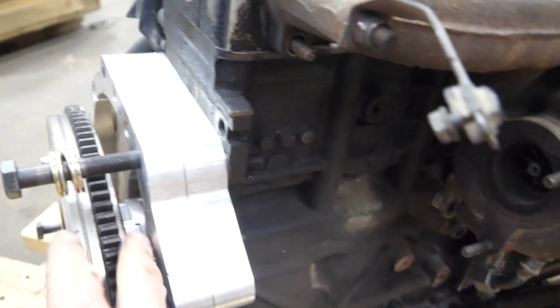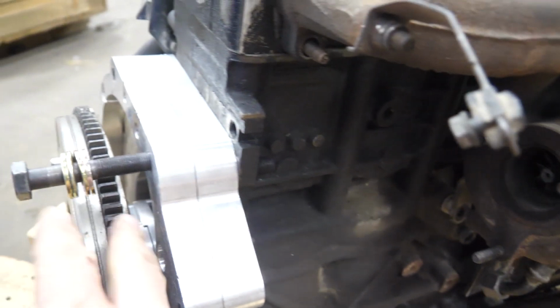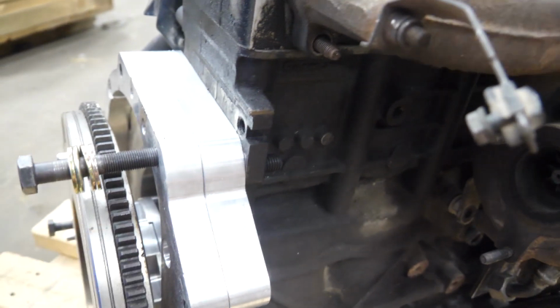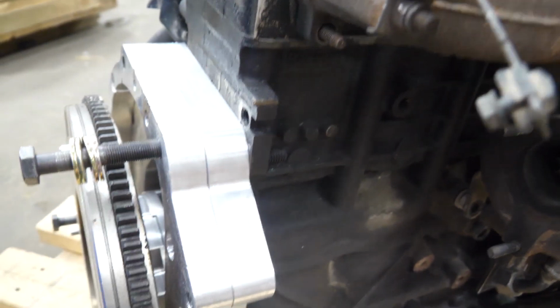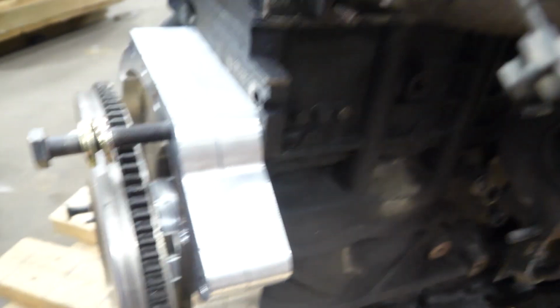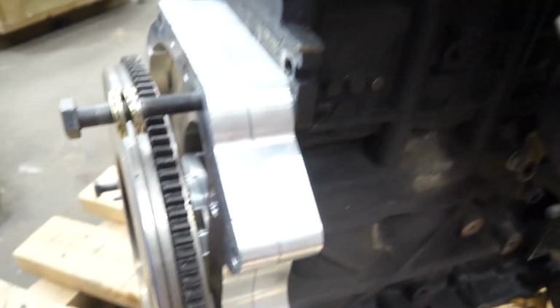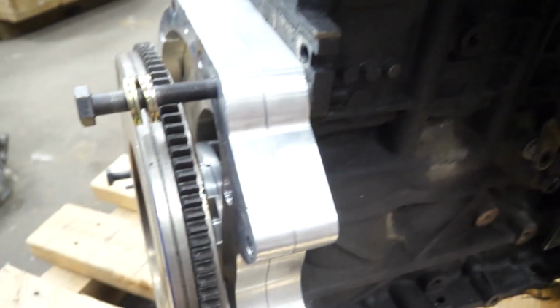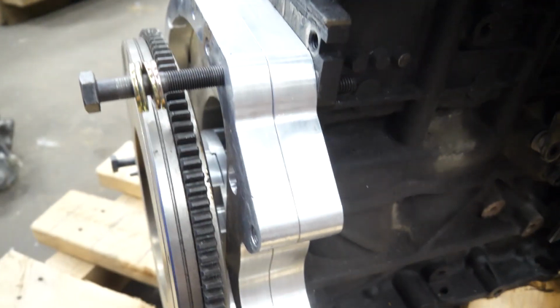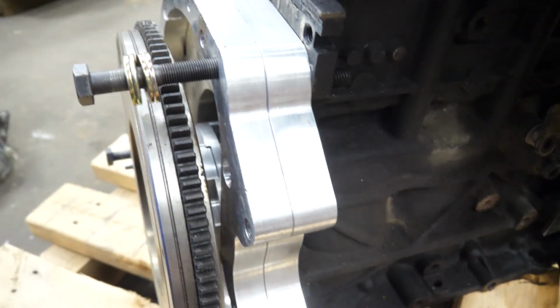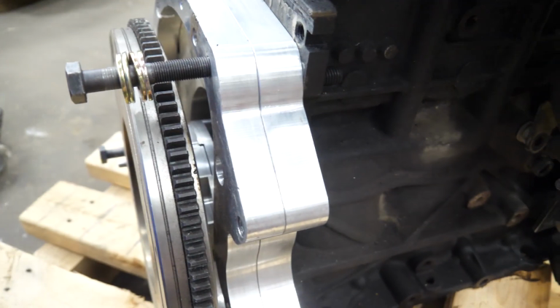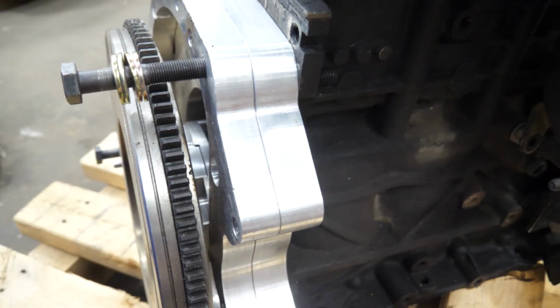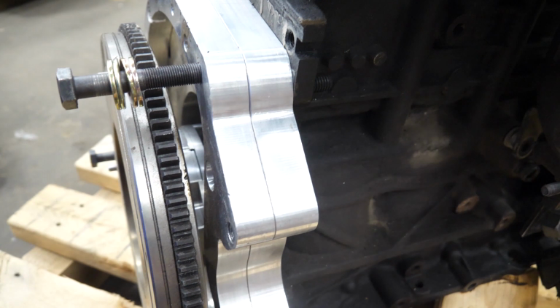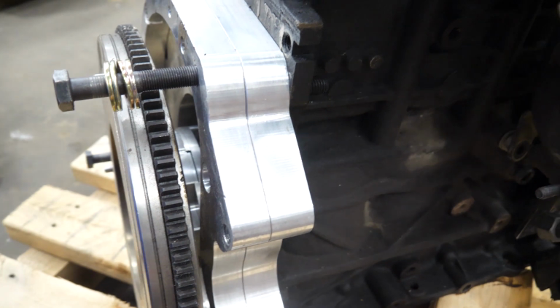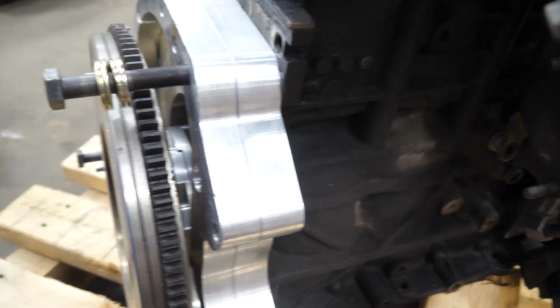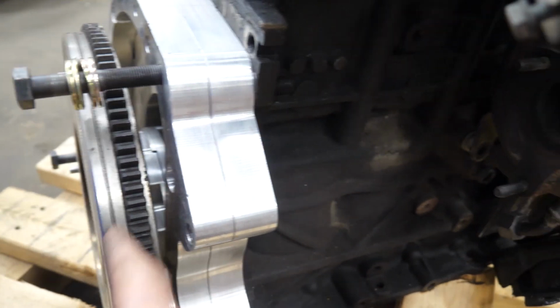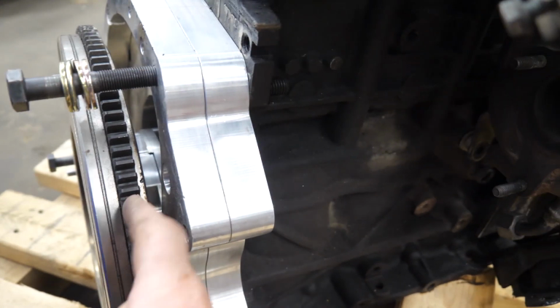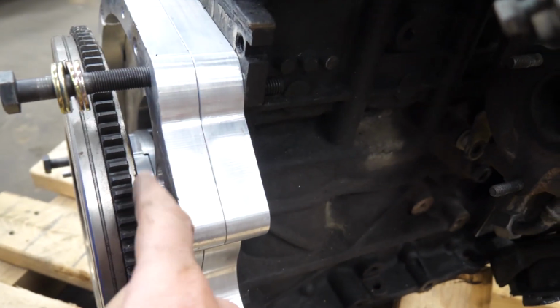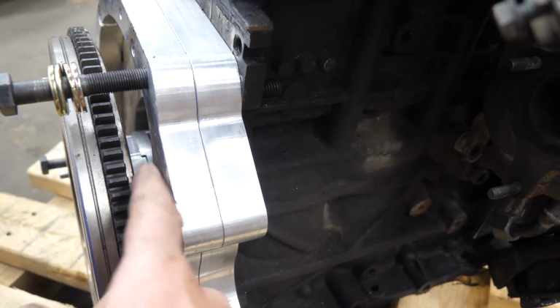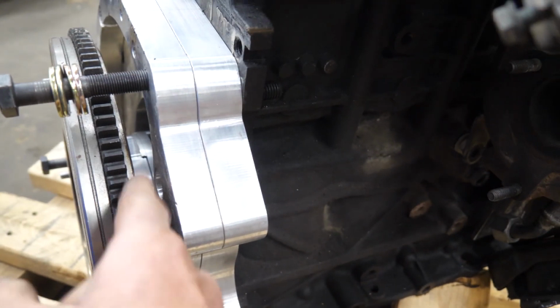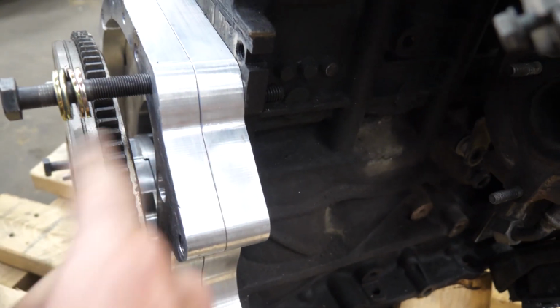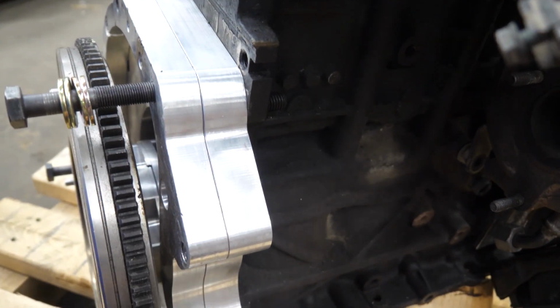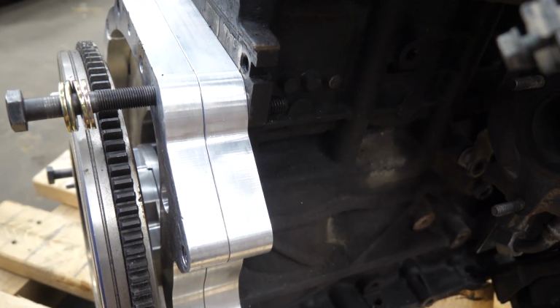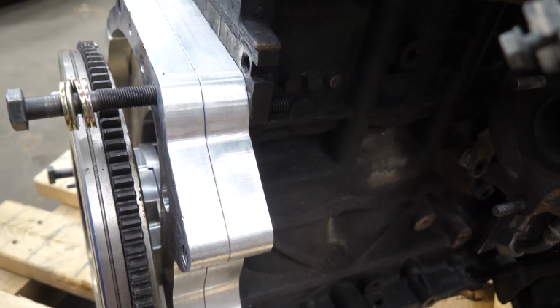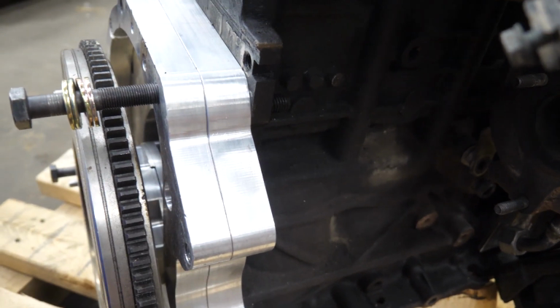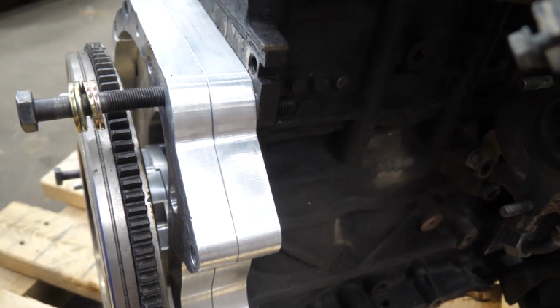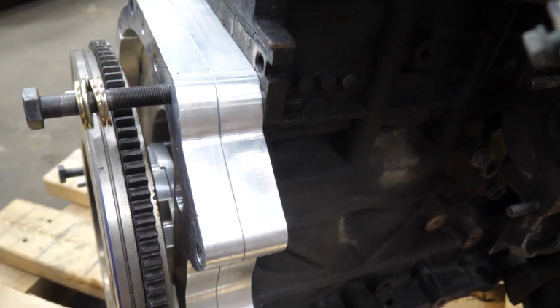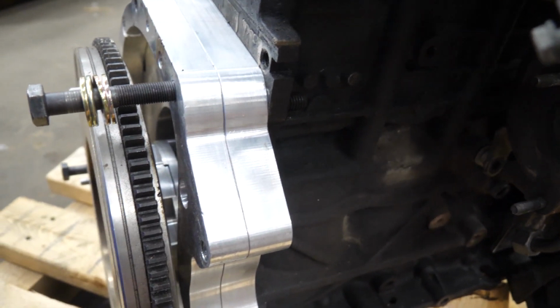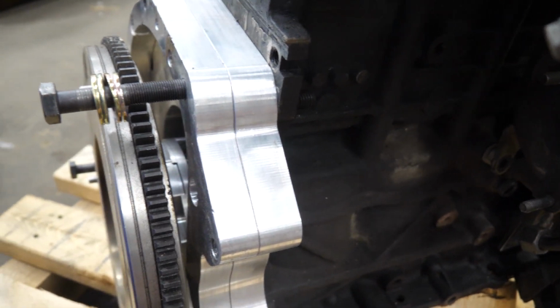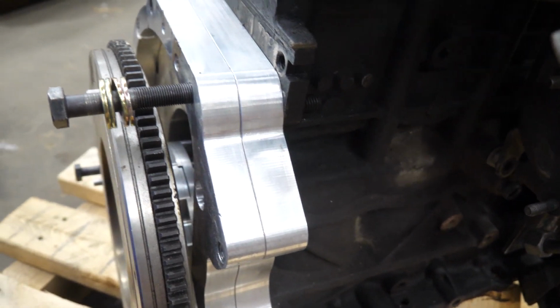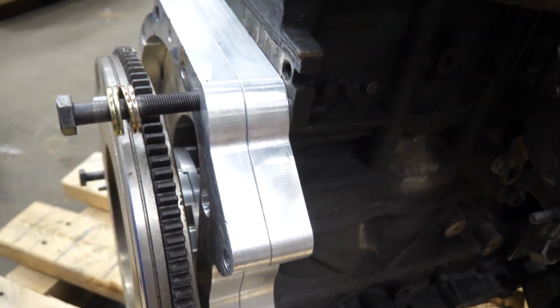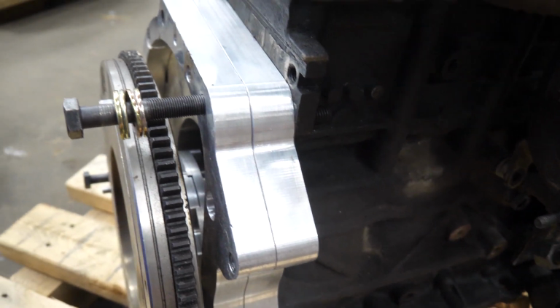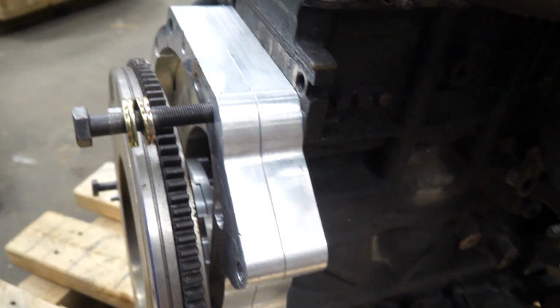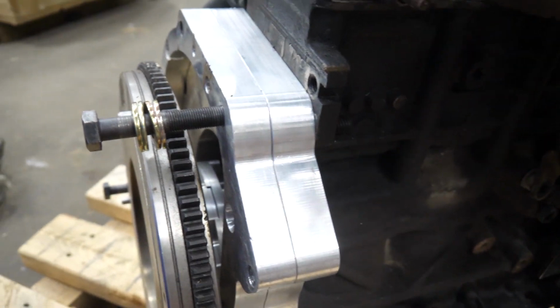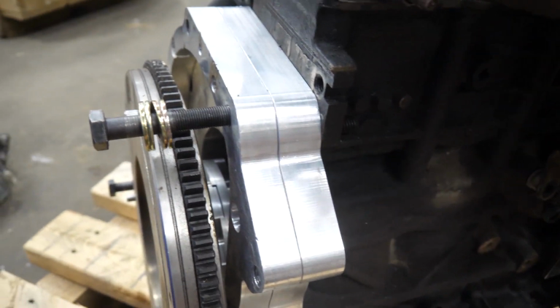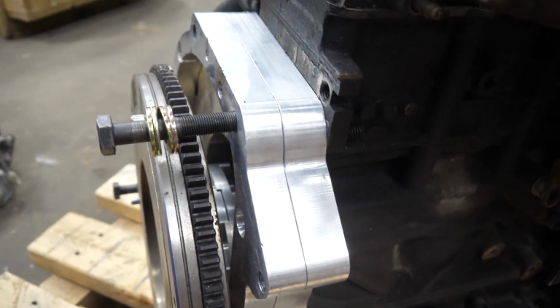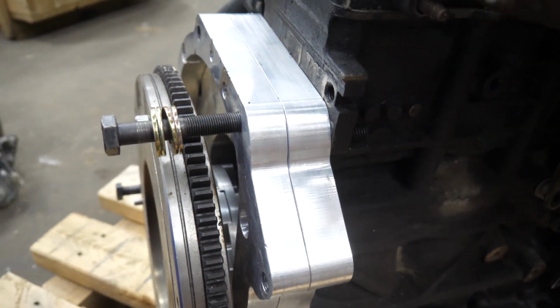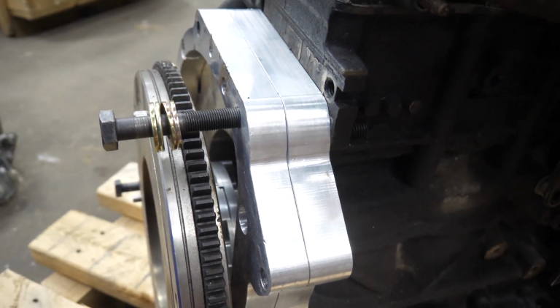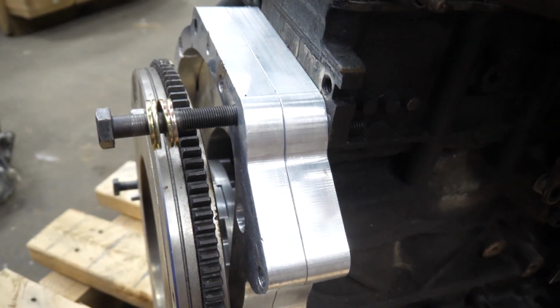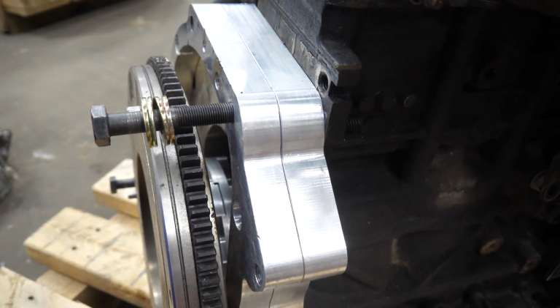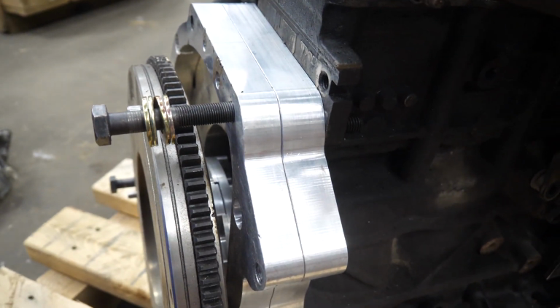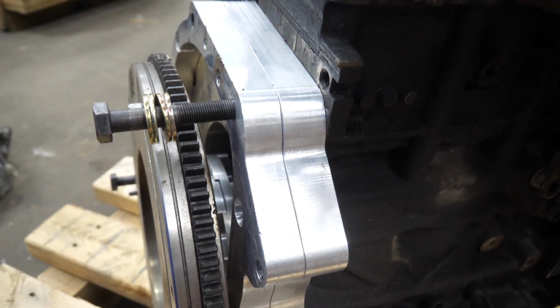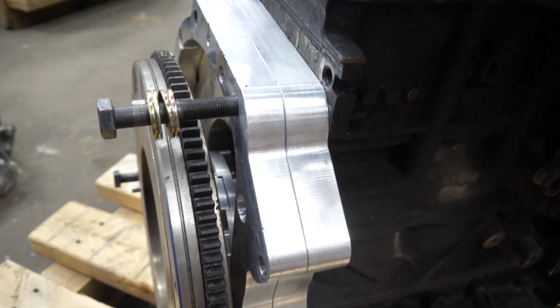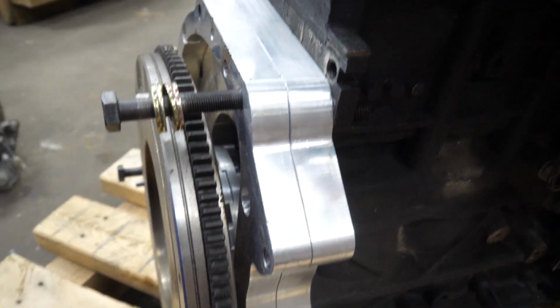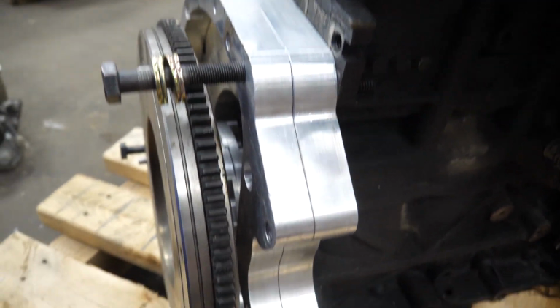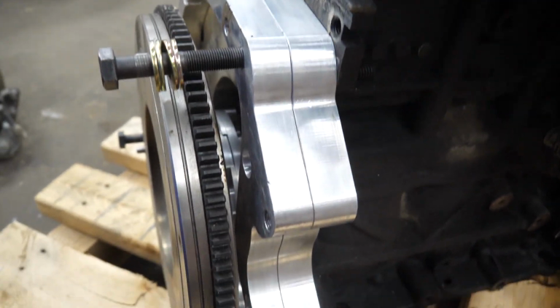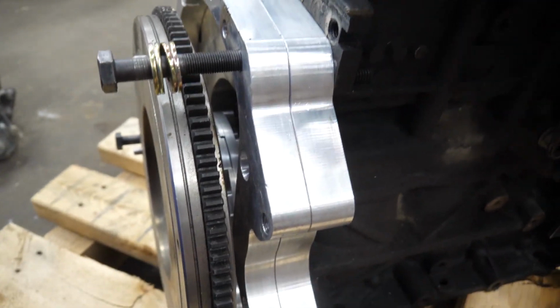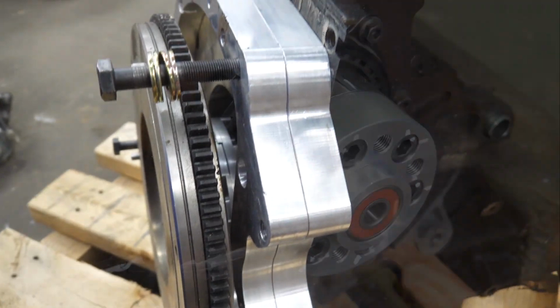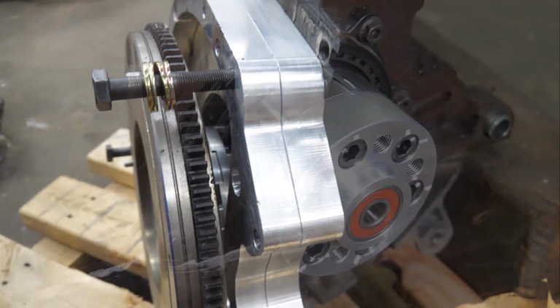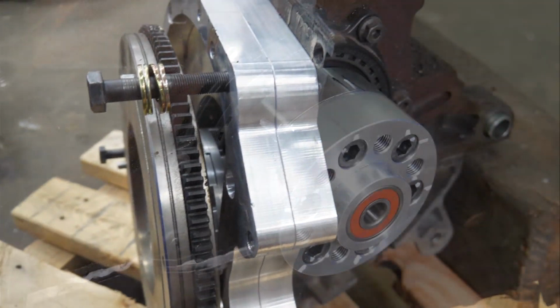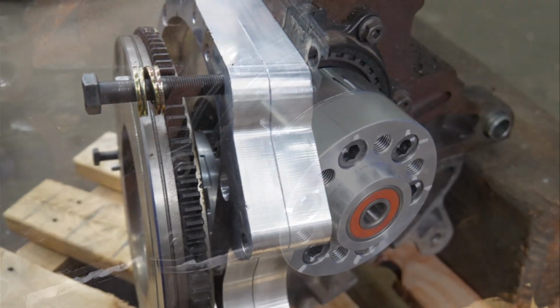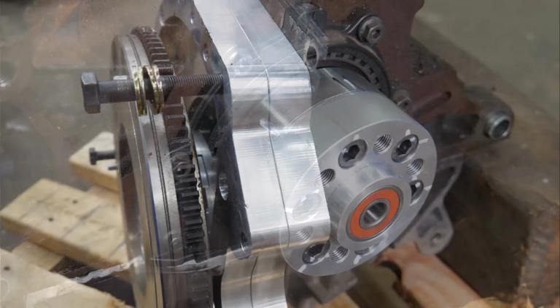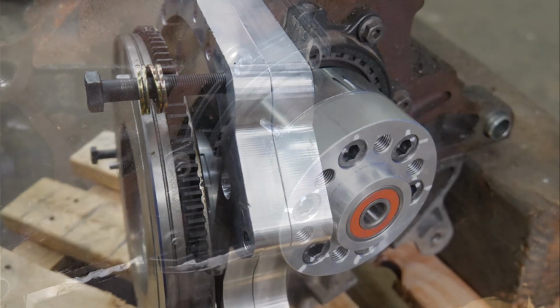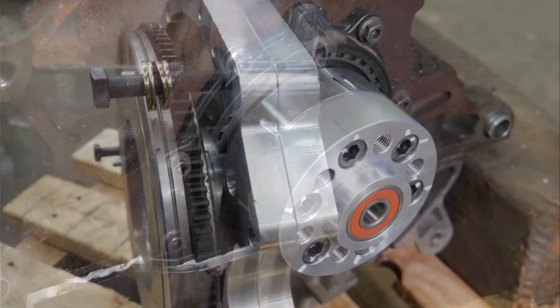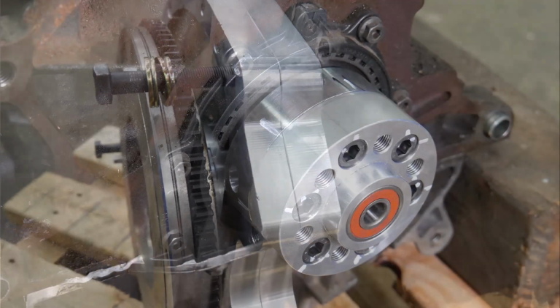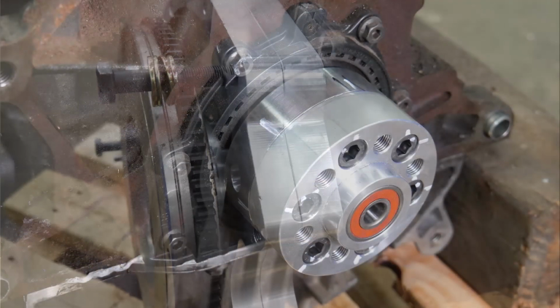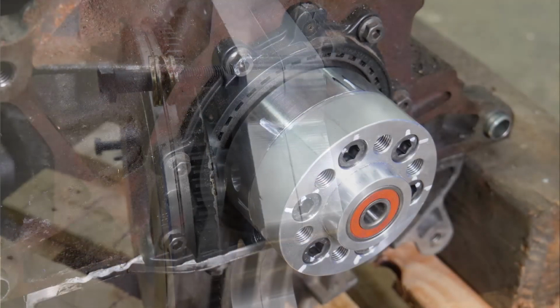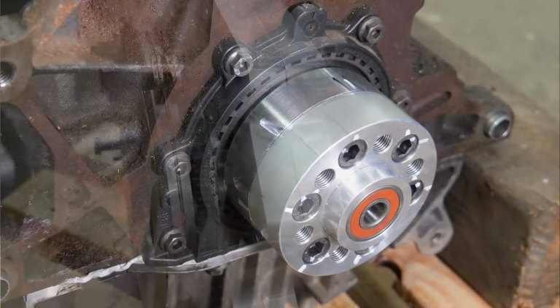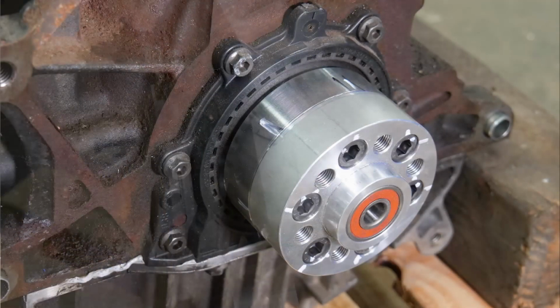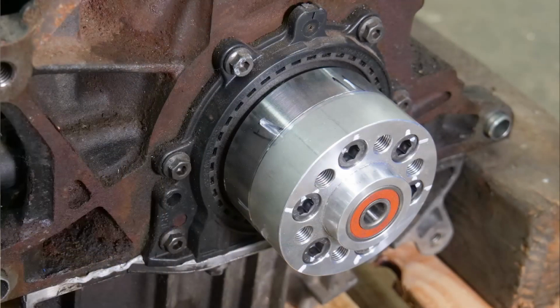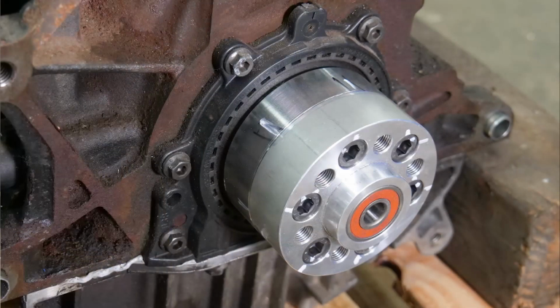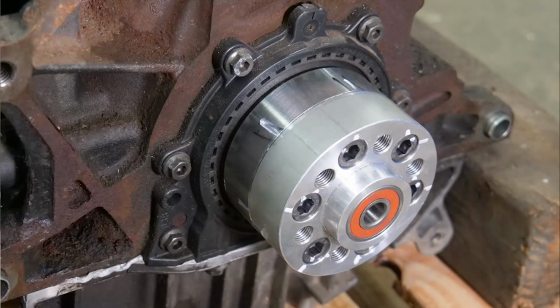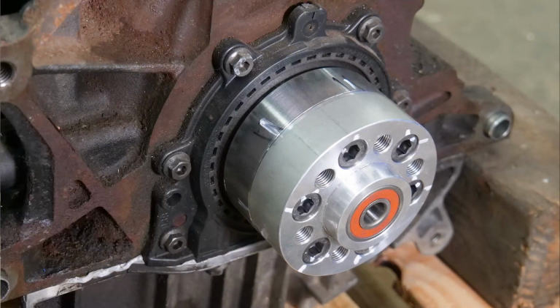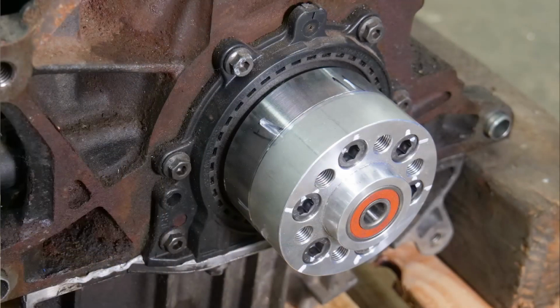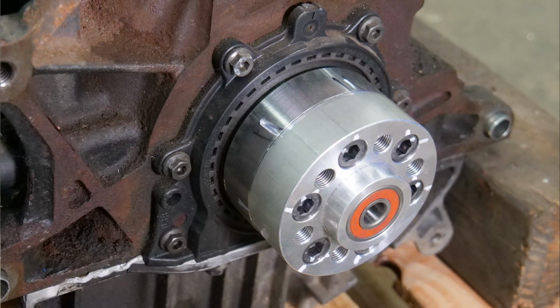The crankshaft adapter is also a two-piece design, like it is on the V6 project.